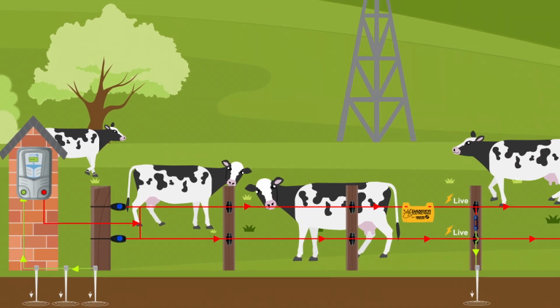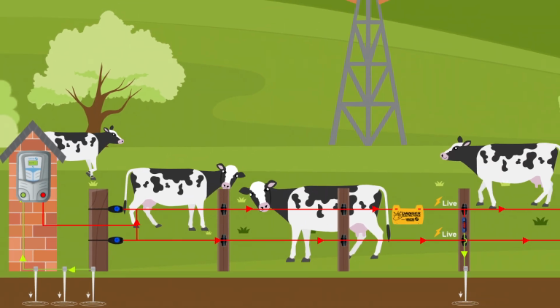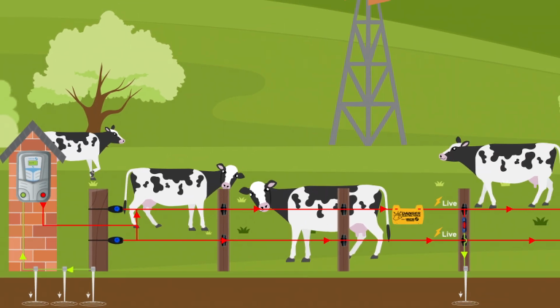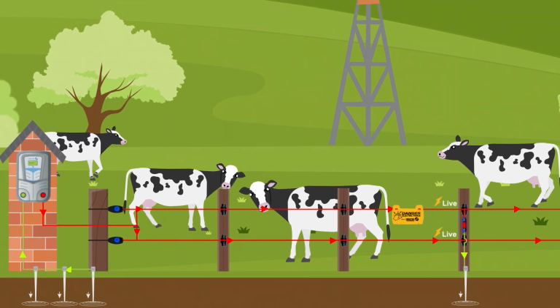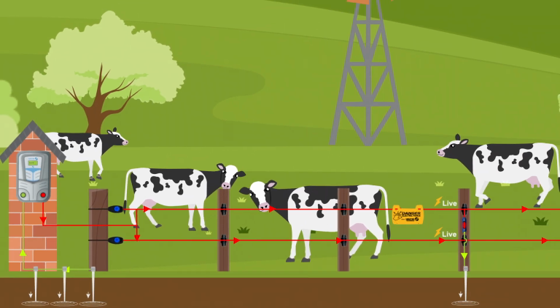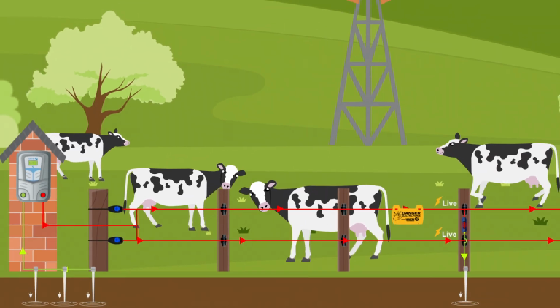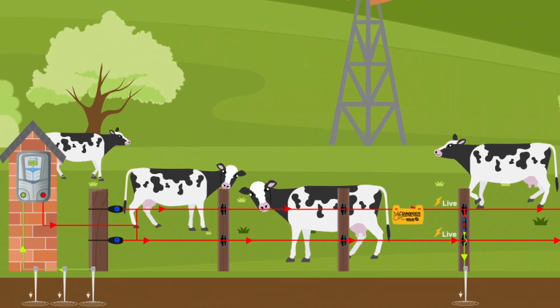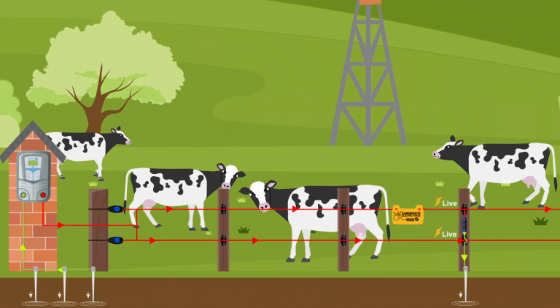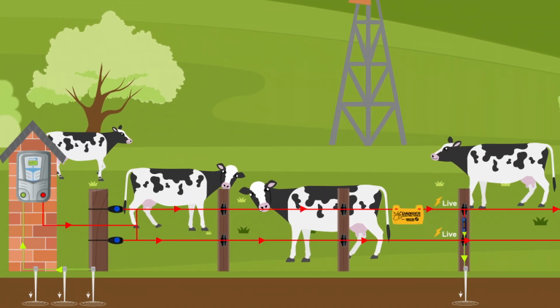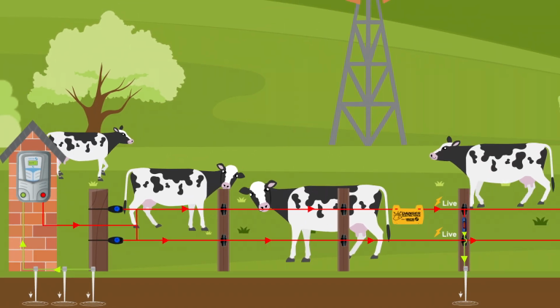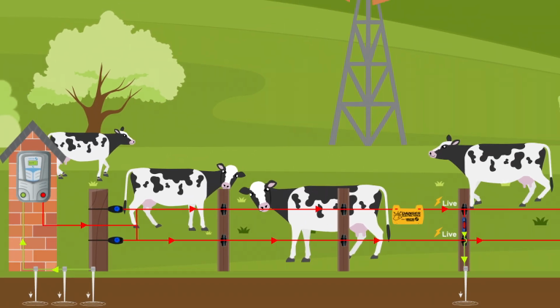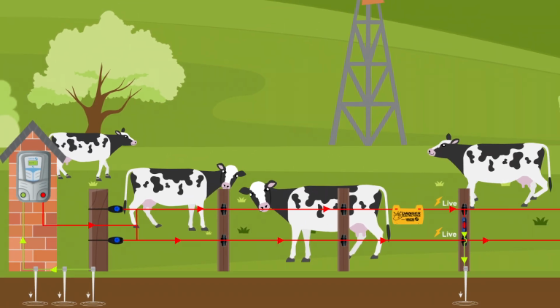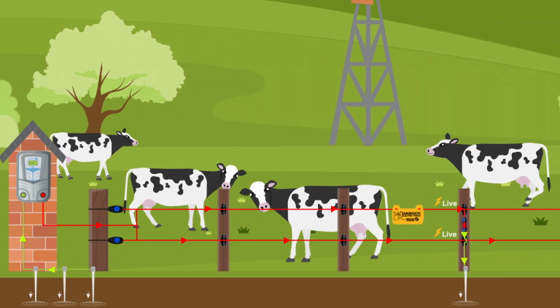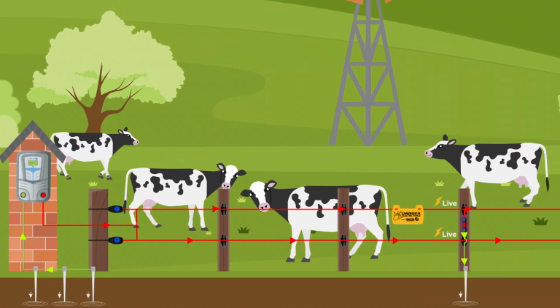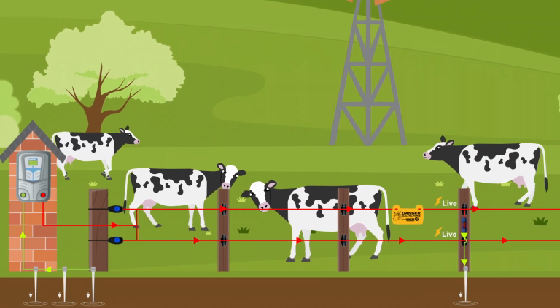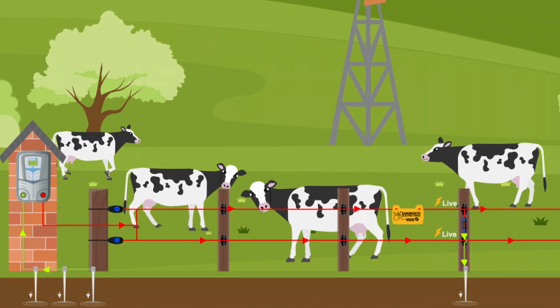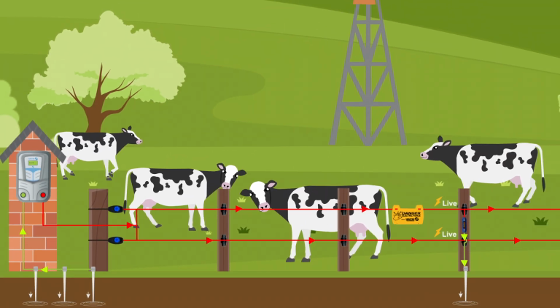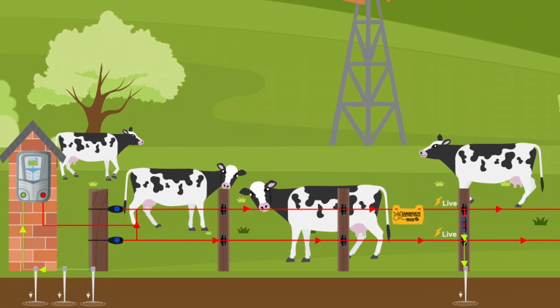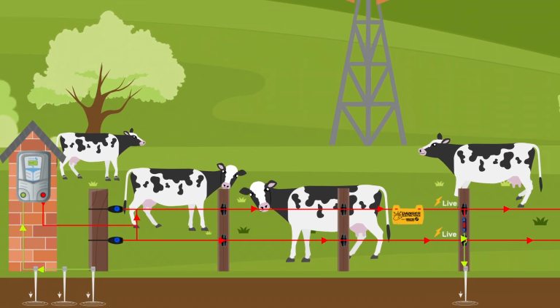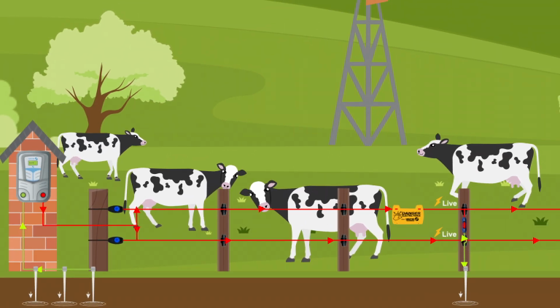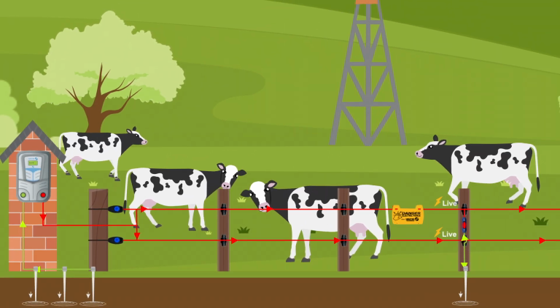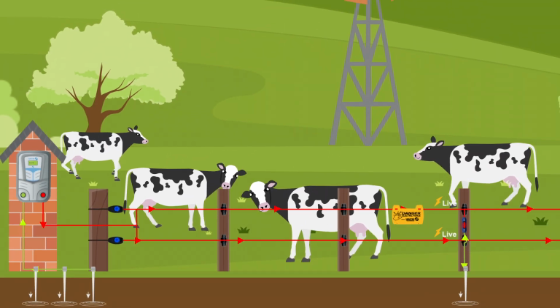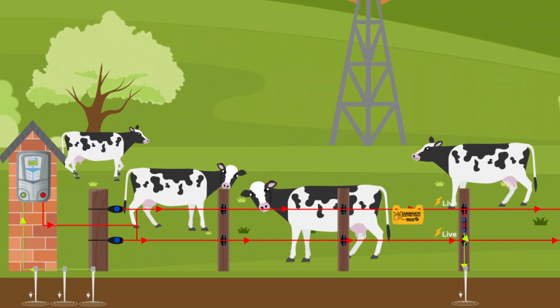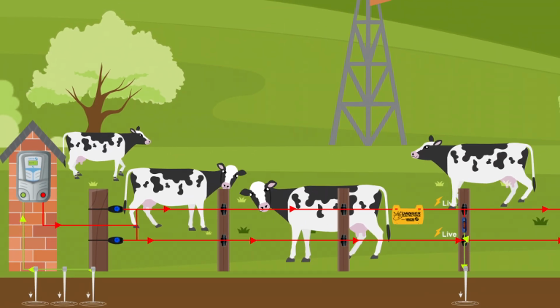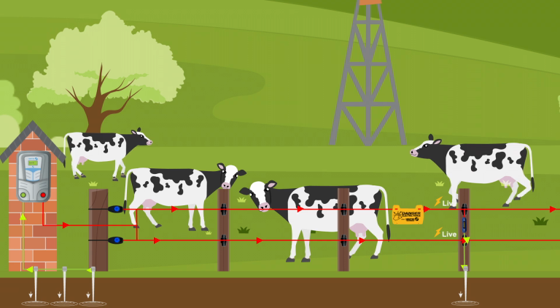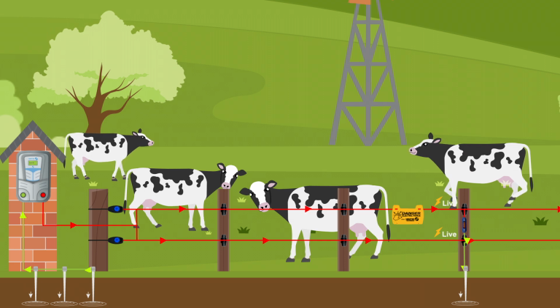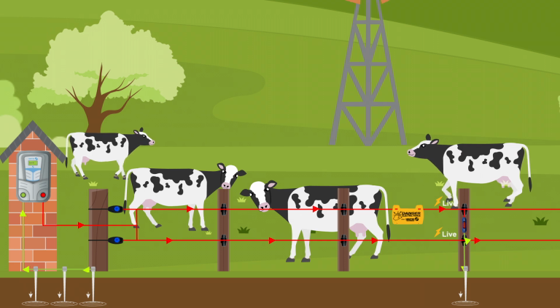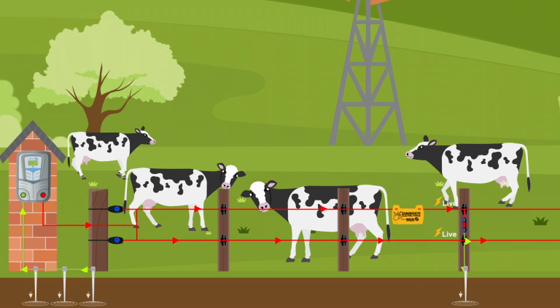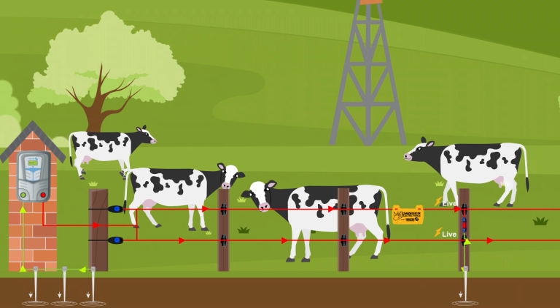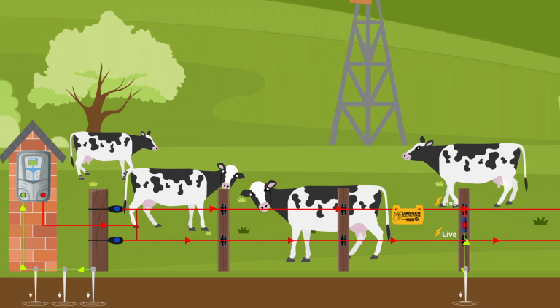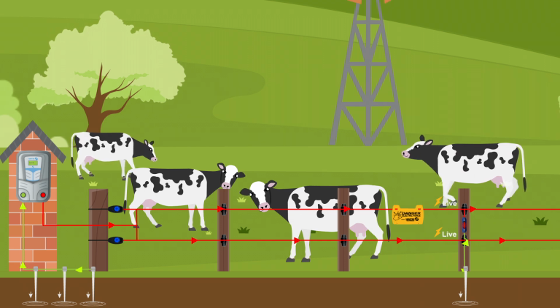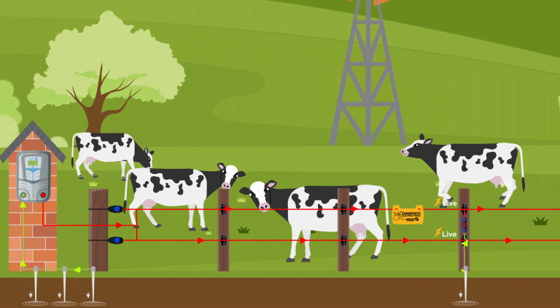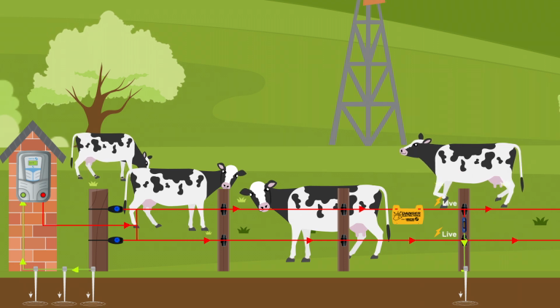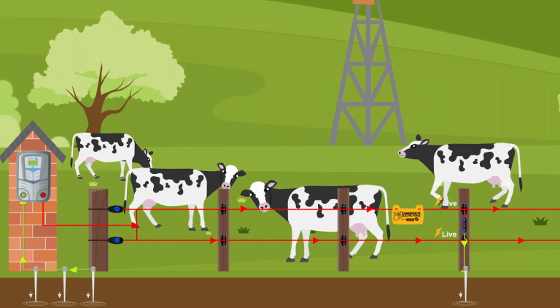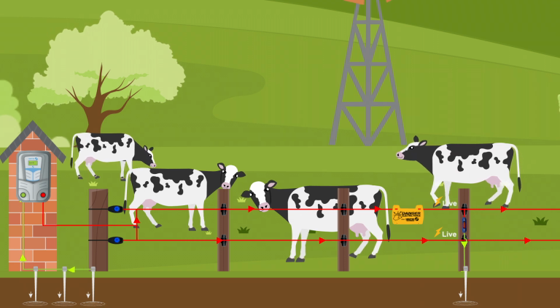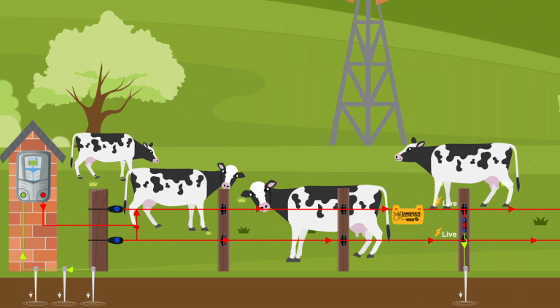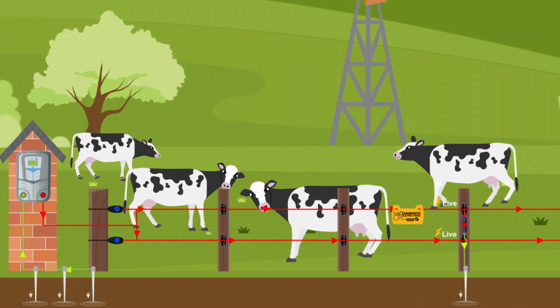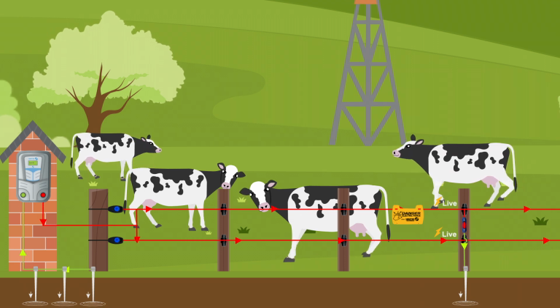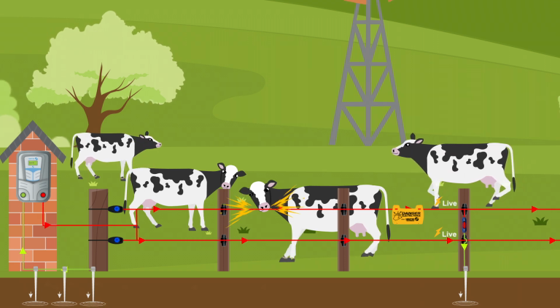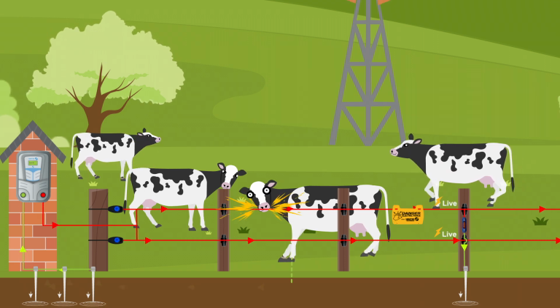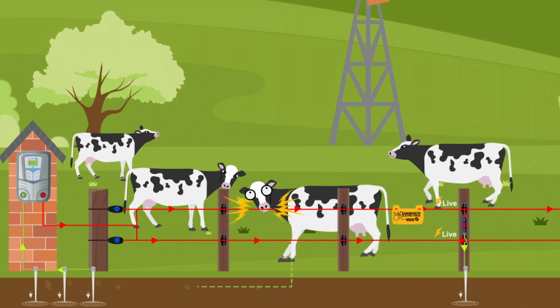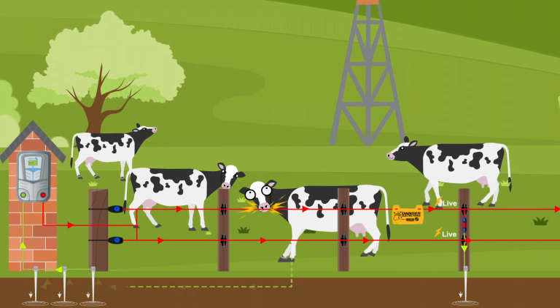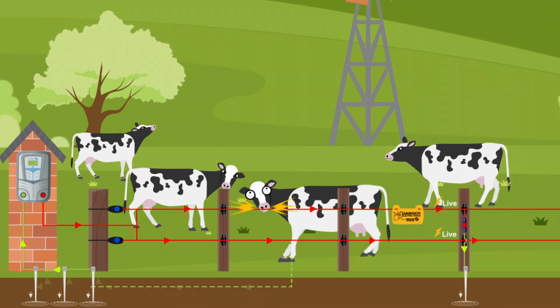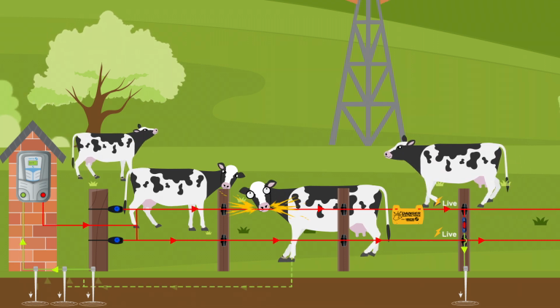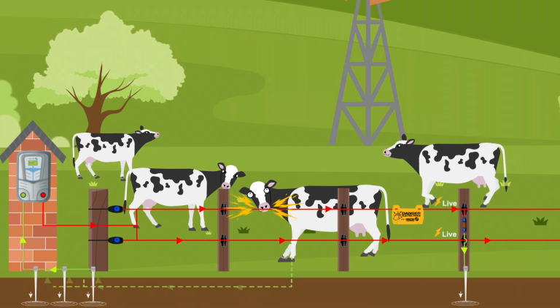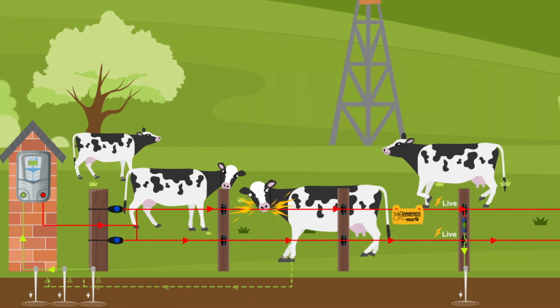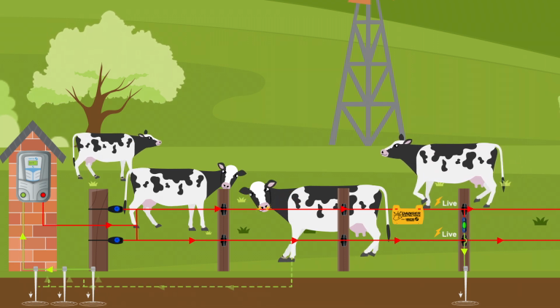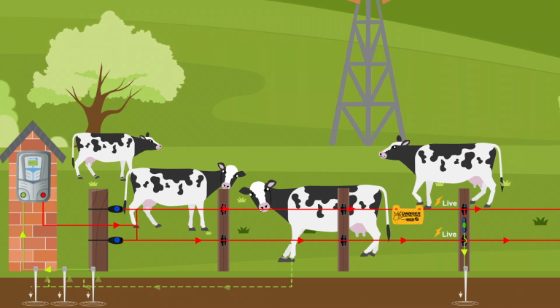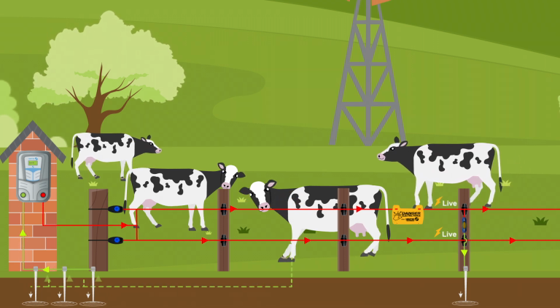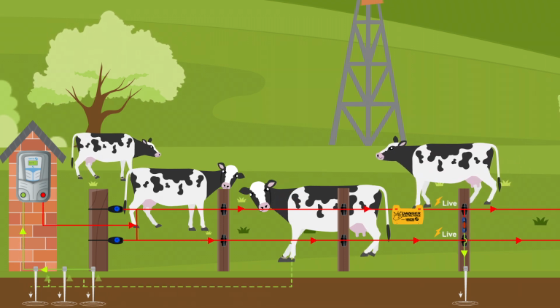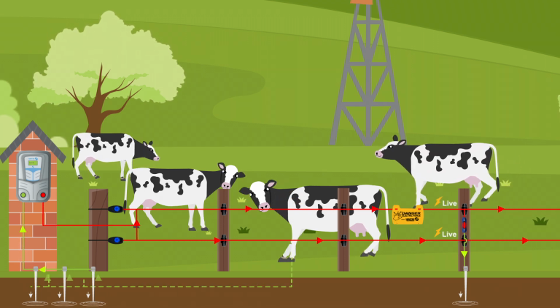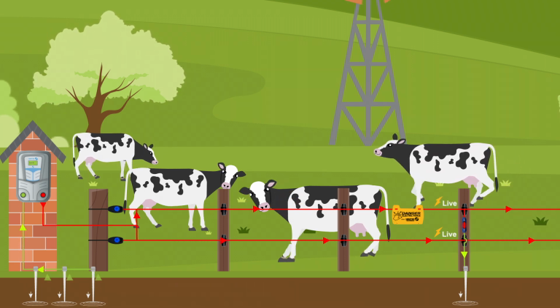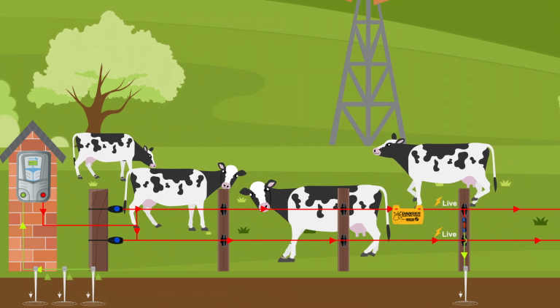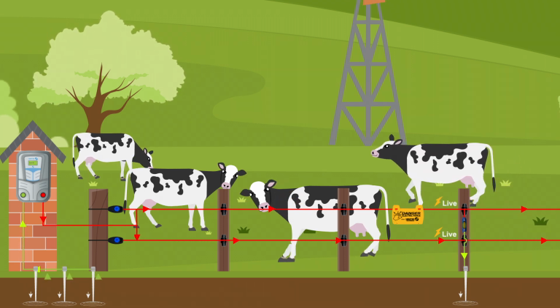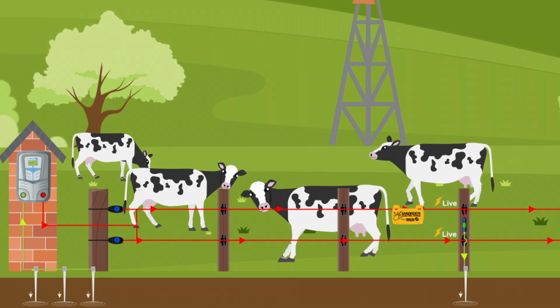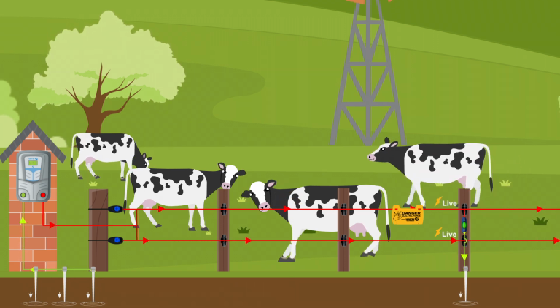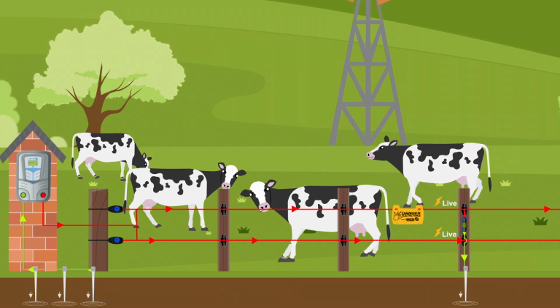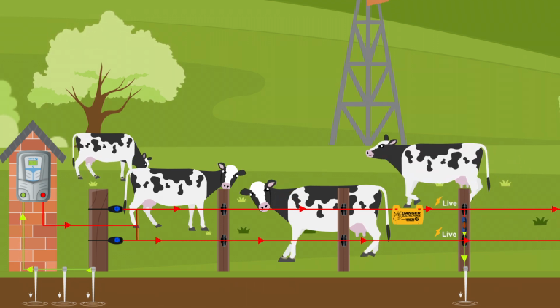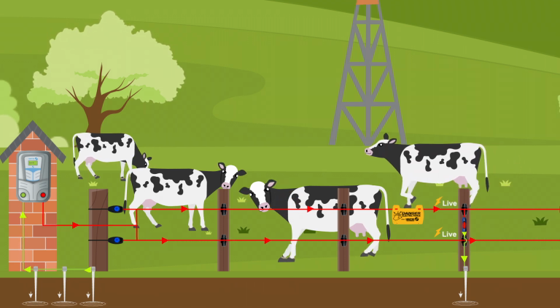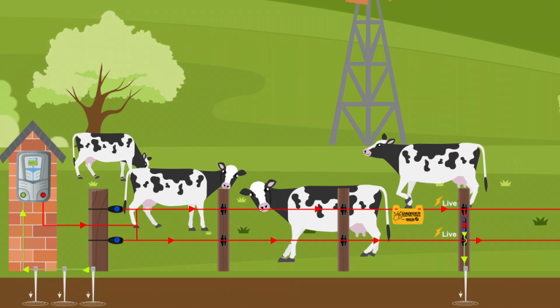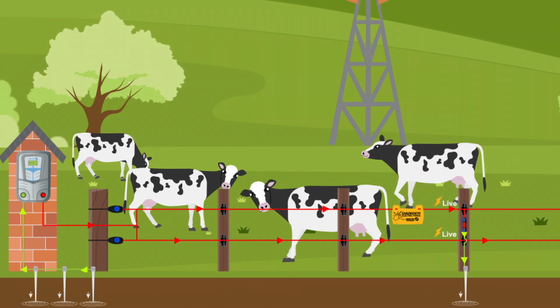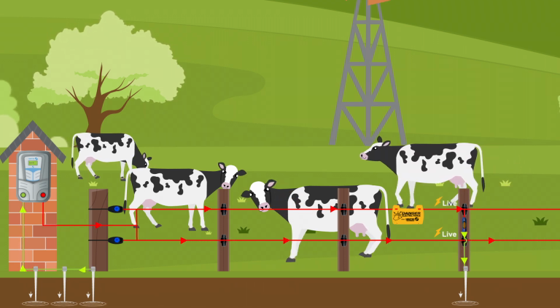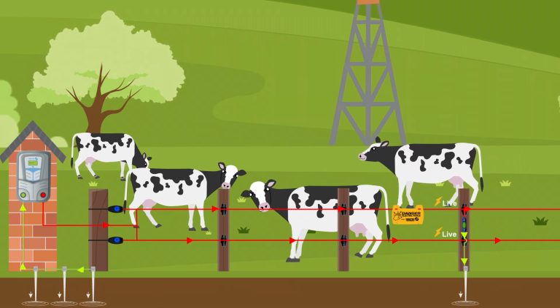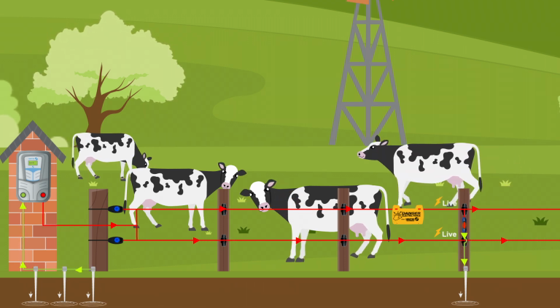Let's take a look at this in action. With good earthing, when an animal touches the fence, a sharp shock is delivered, discouraging any further contact.